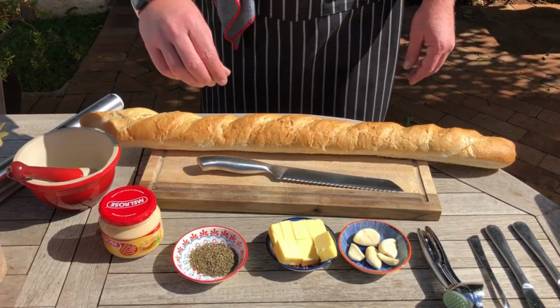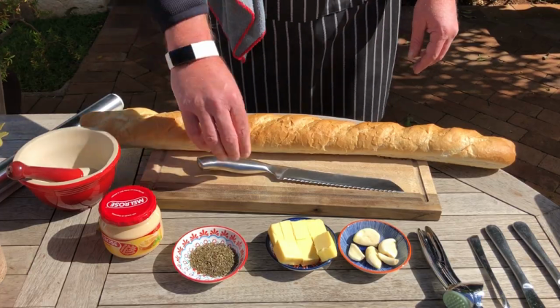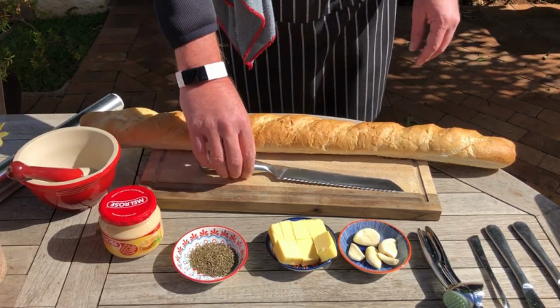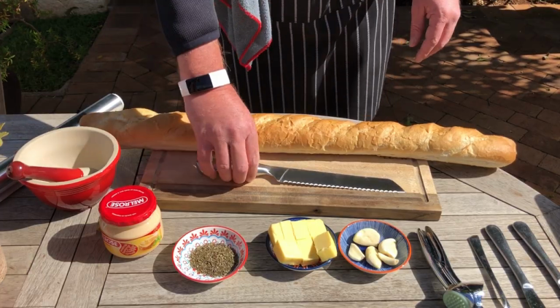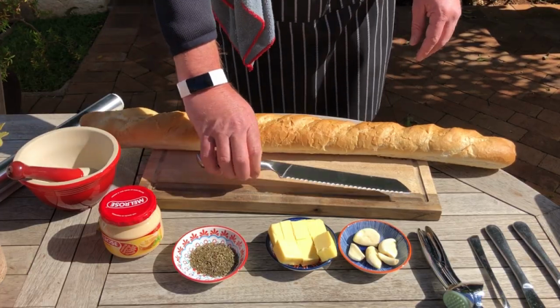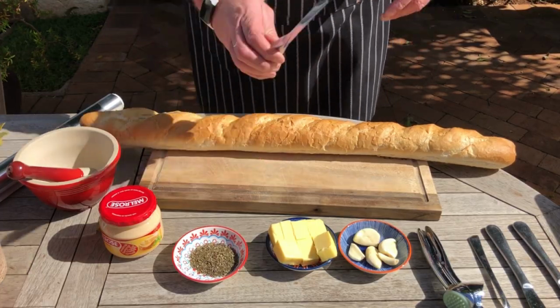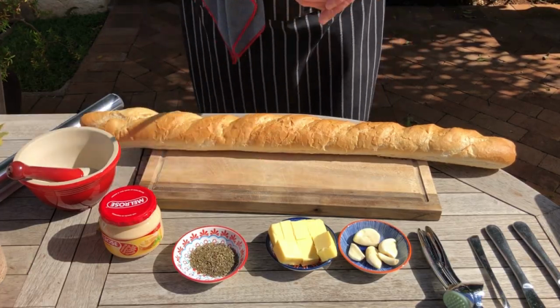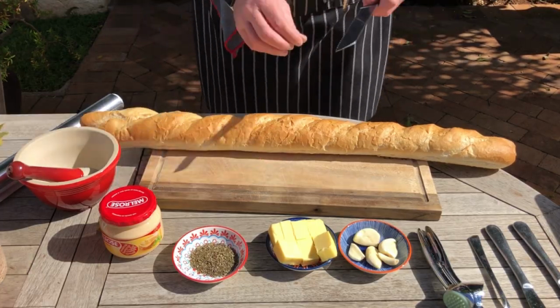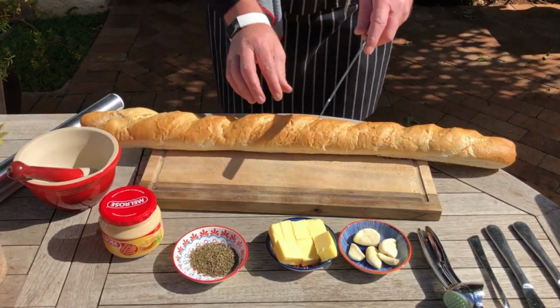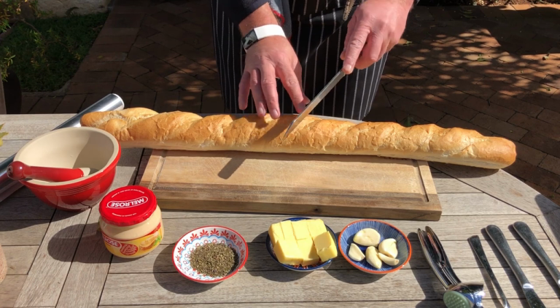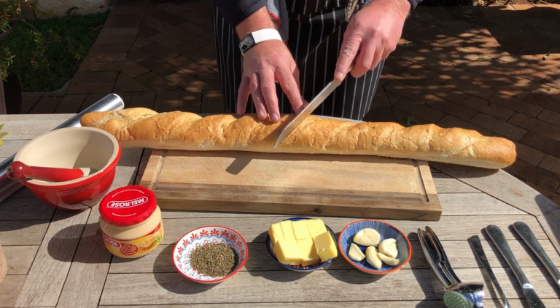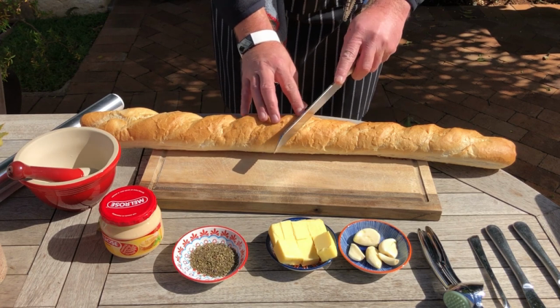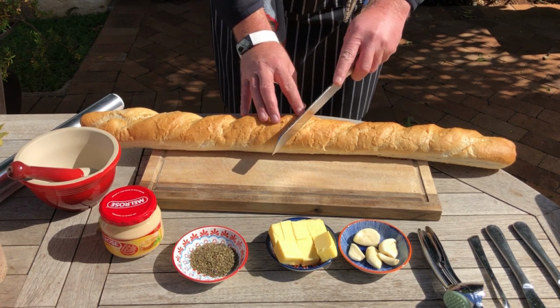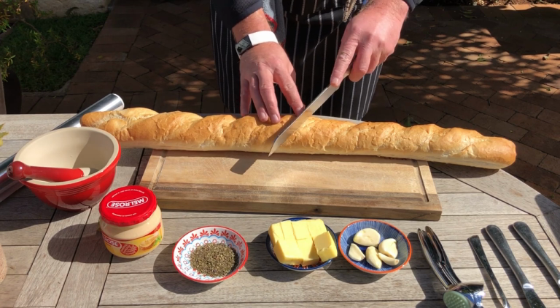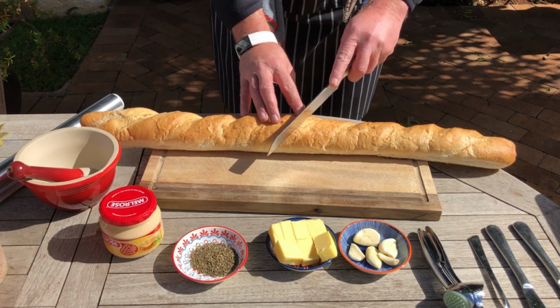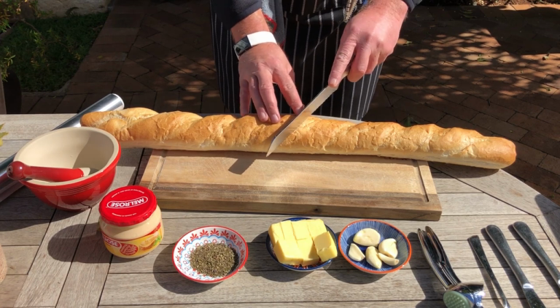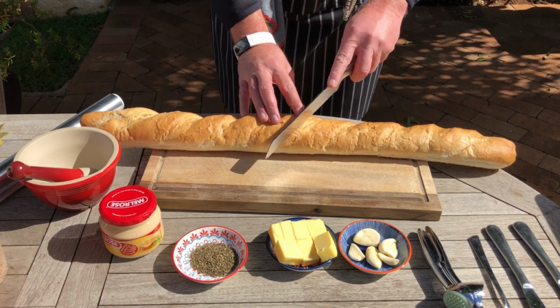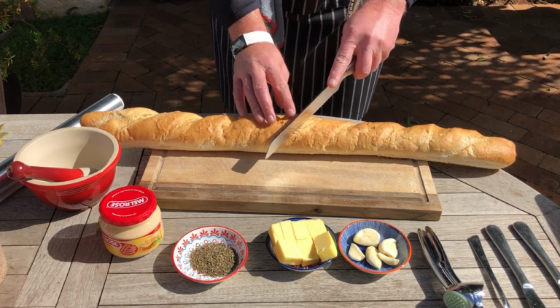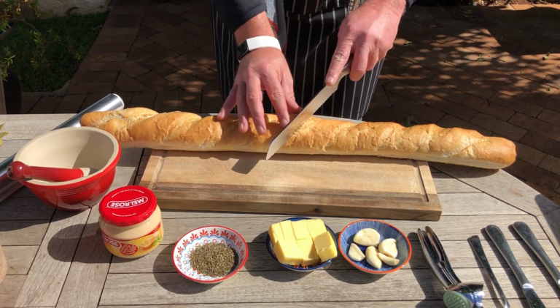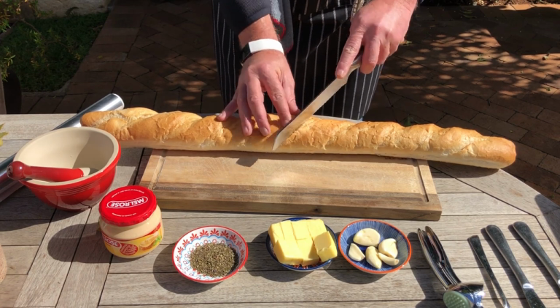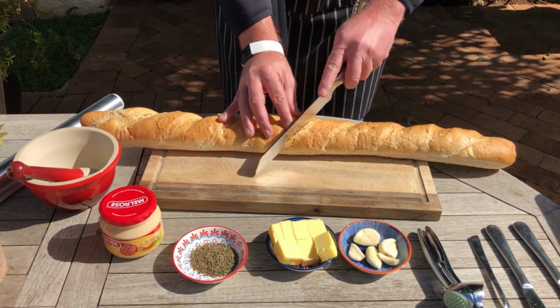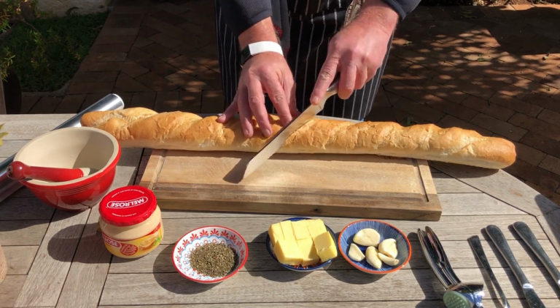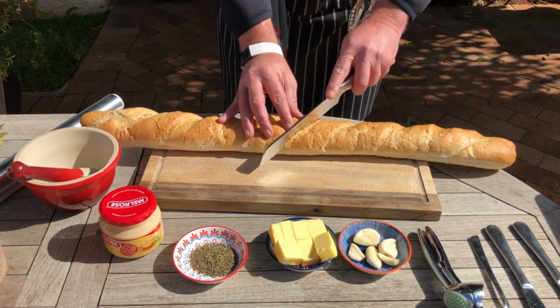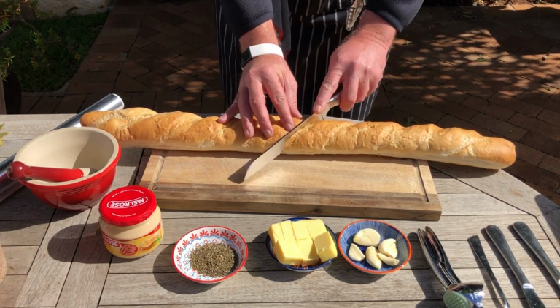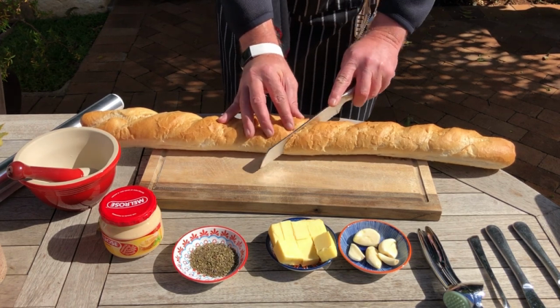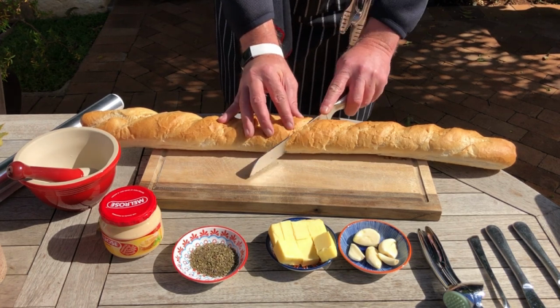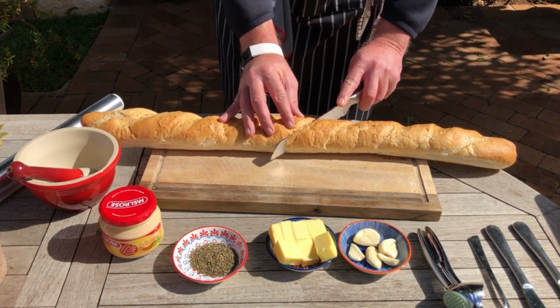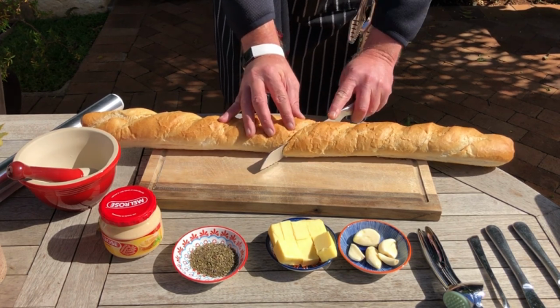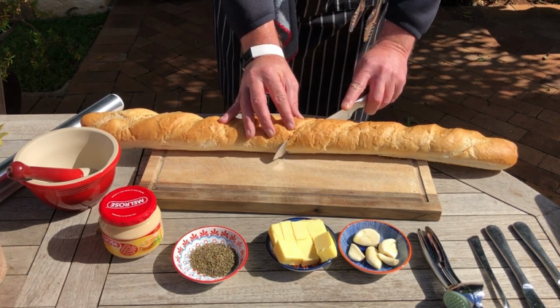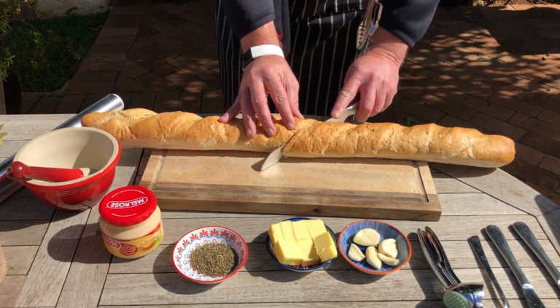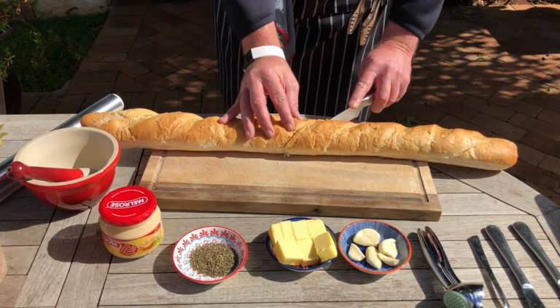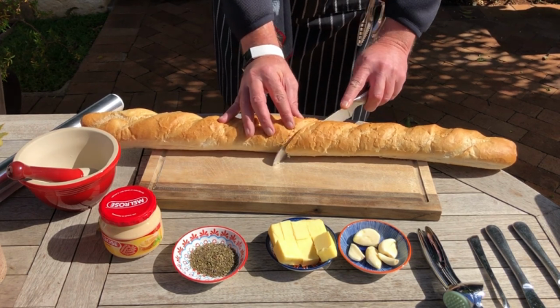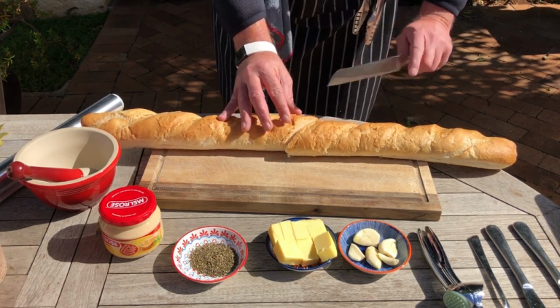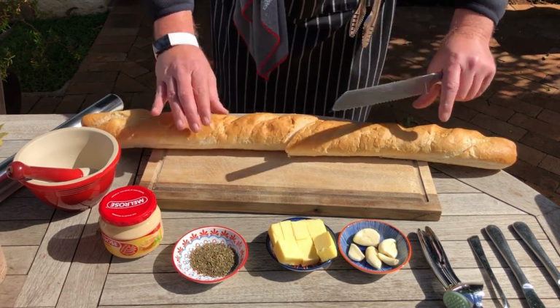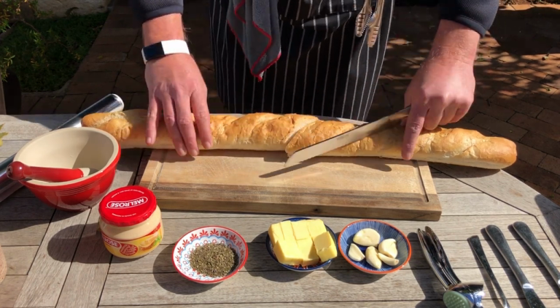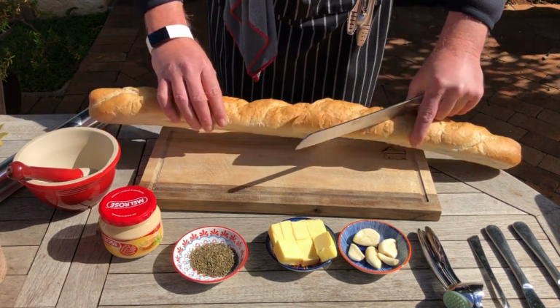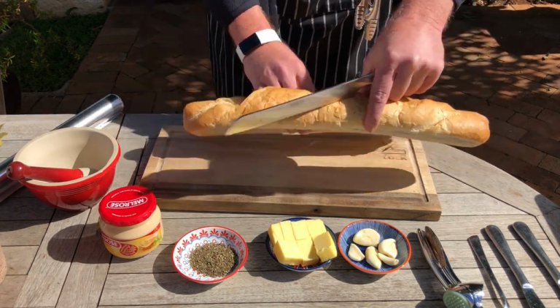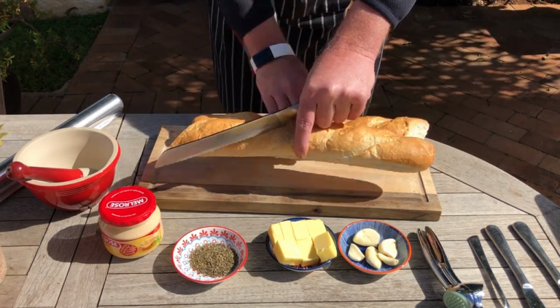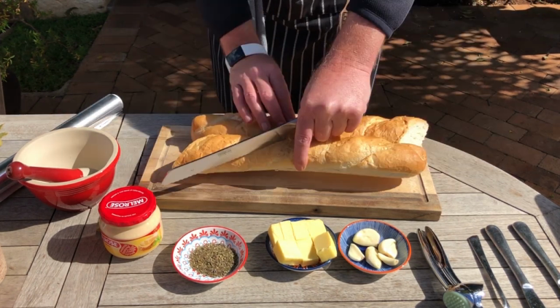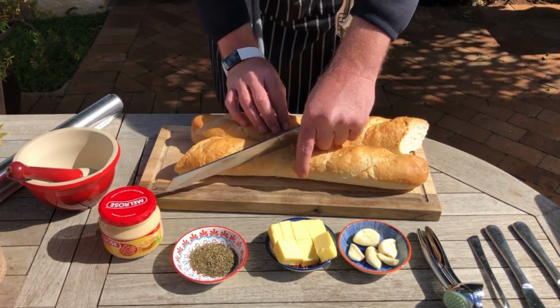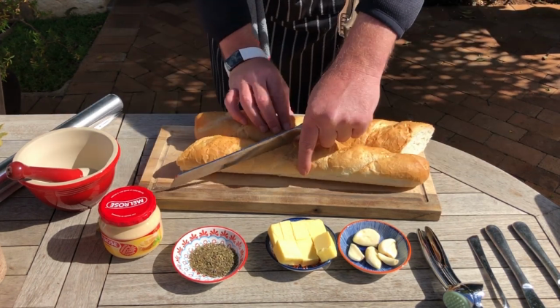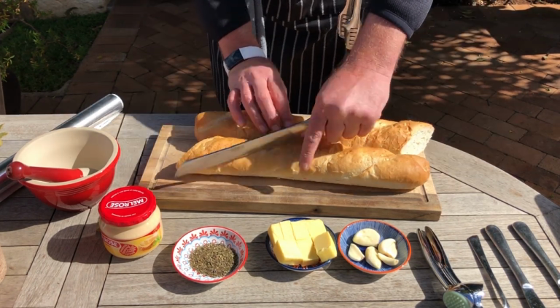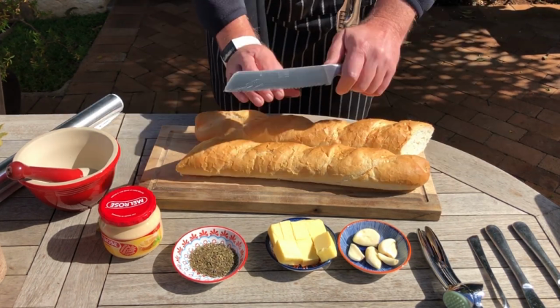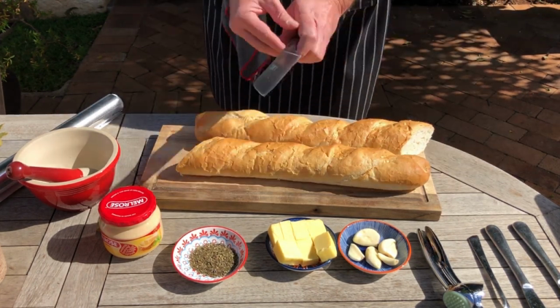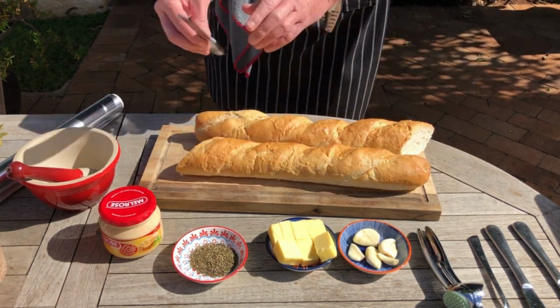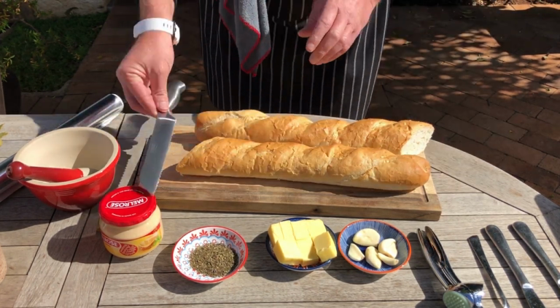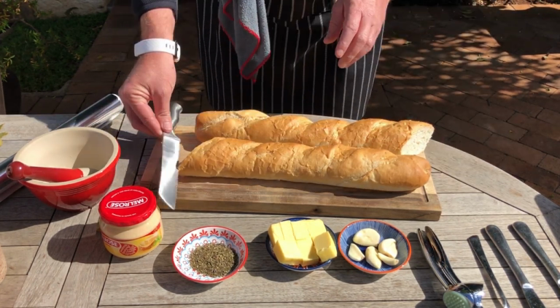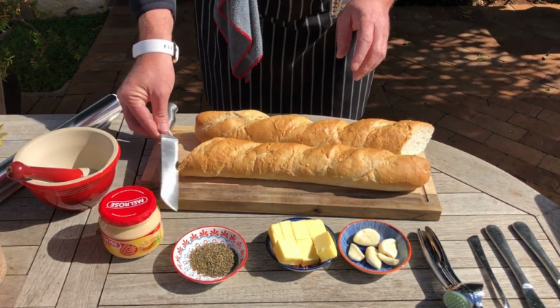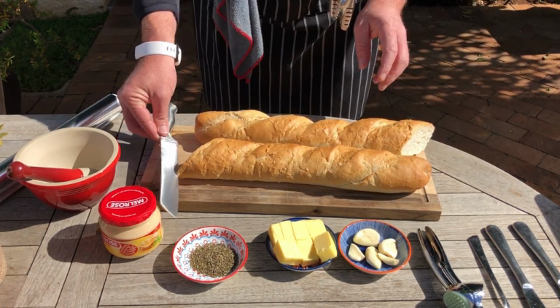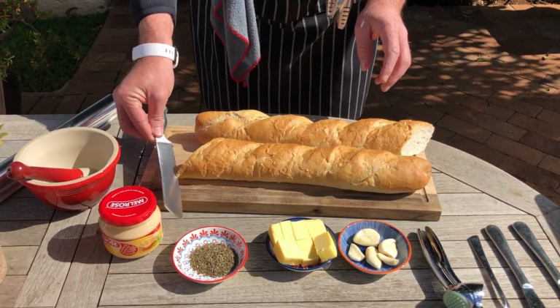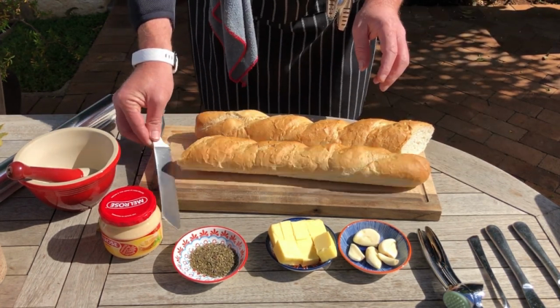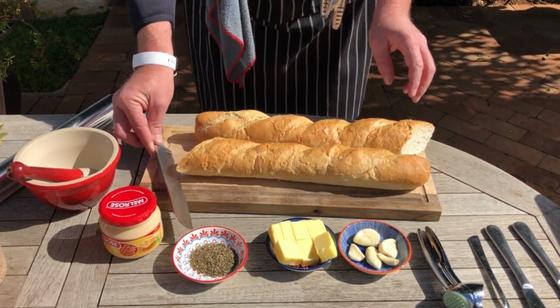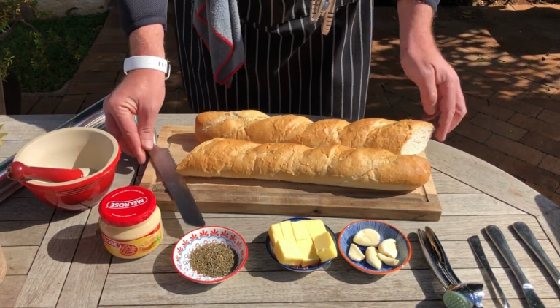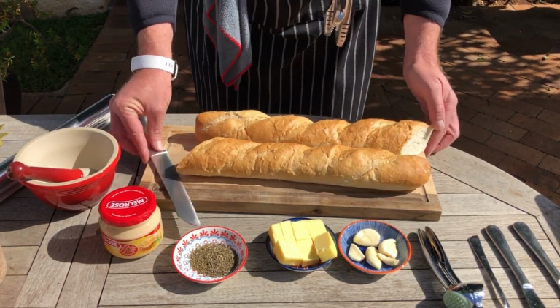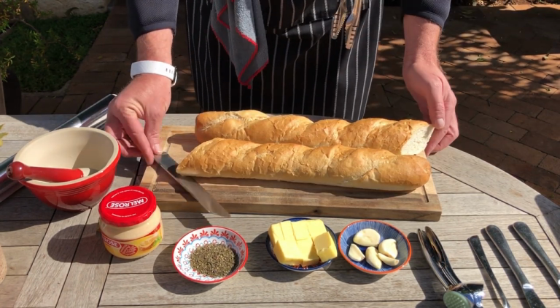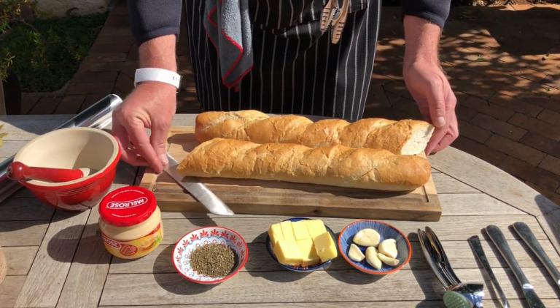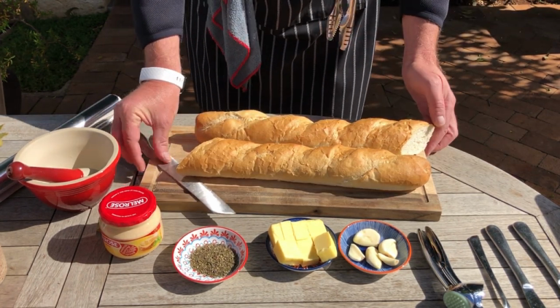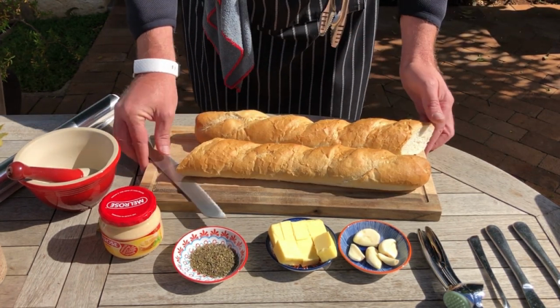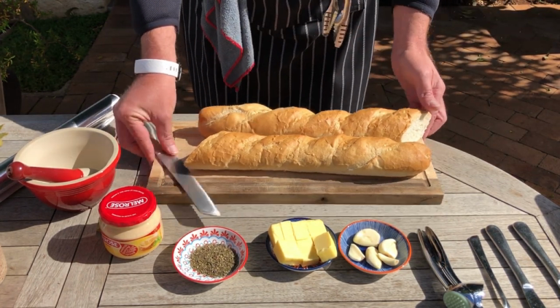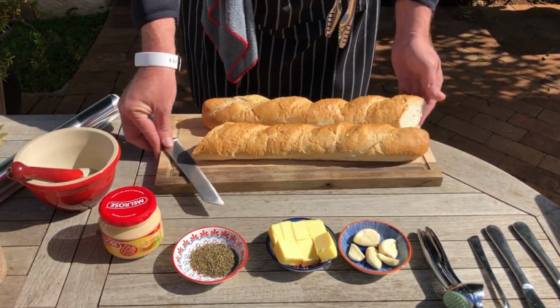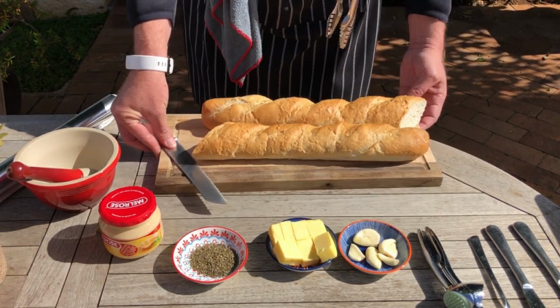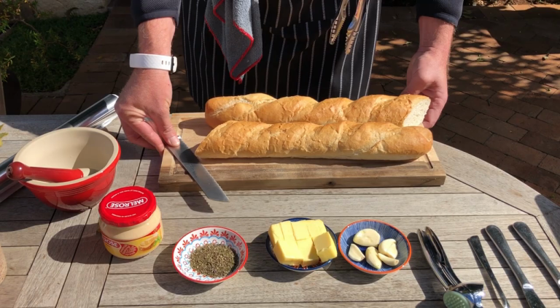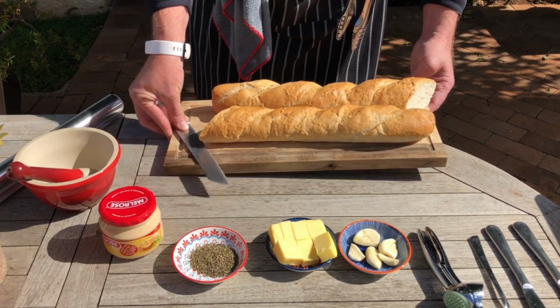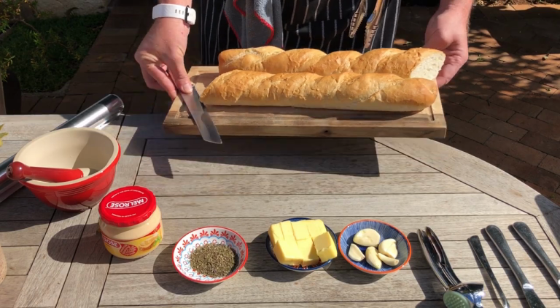Take your big French loaf and cut it into halves. The reason why I'm doing this is the loaf is too big for my braai.